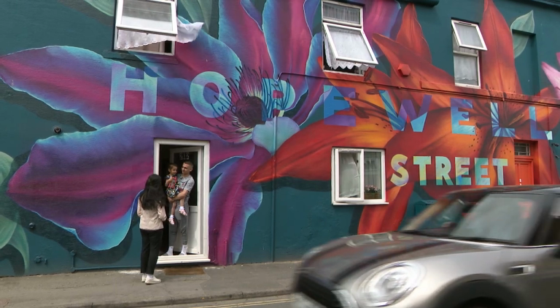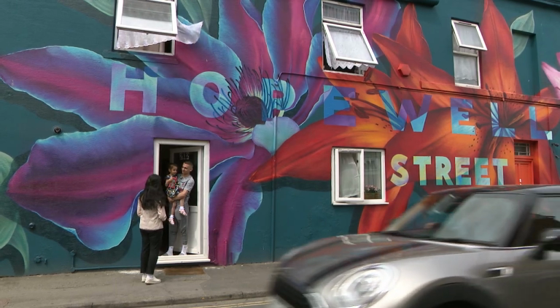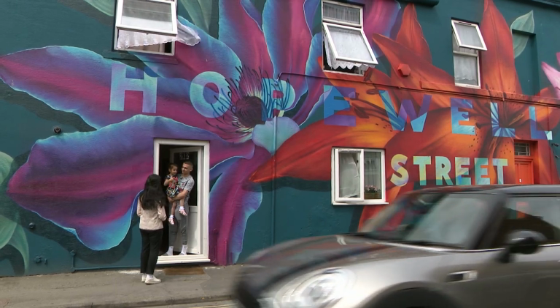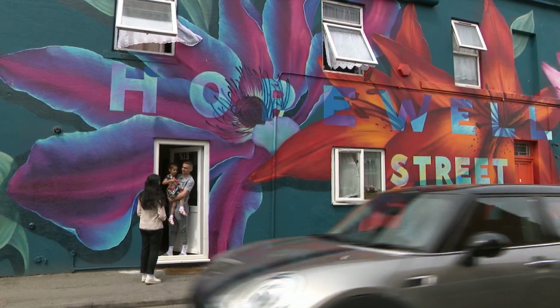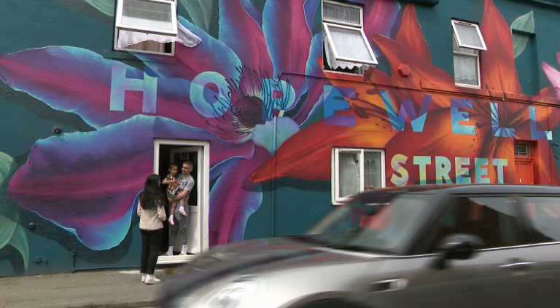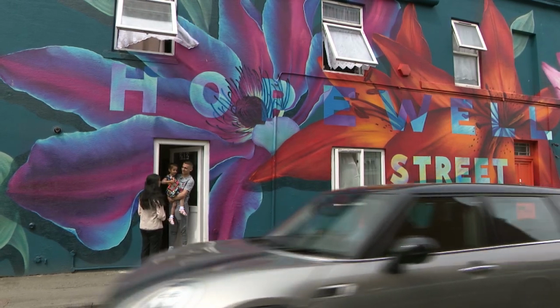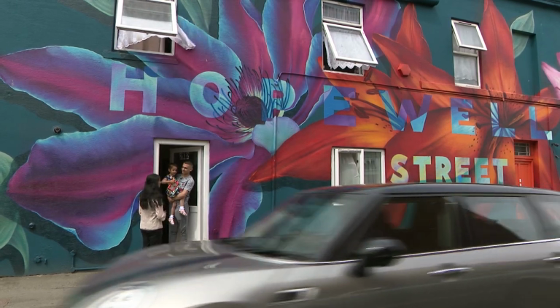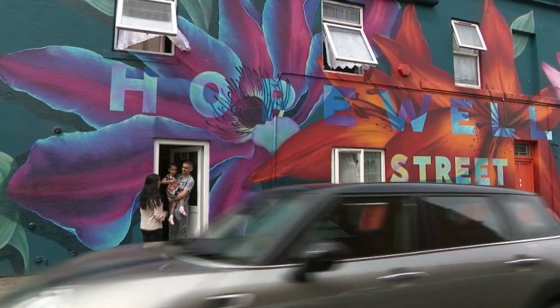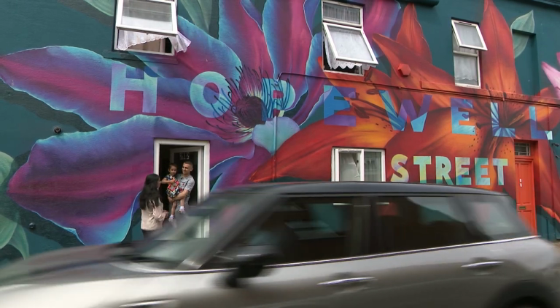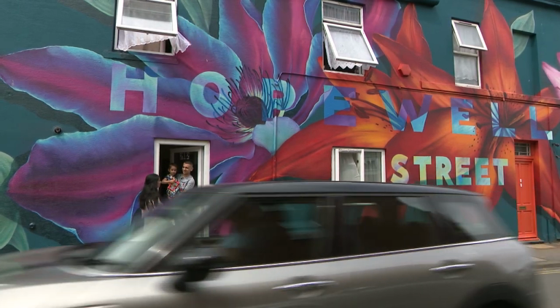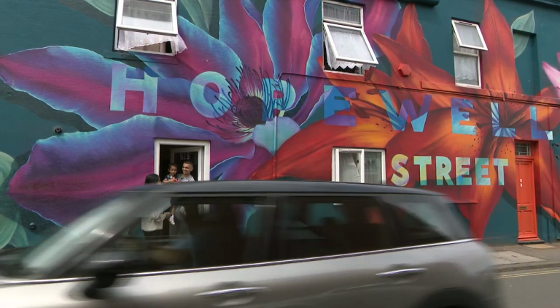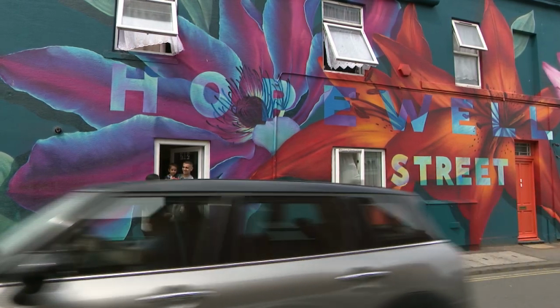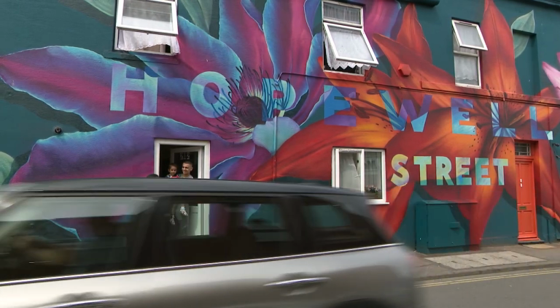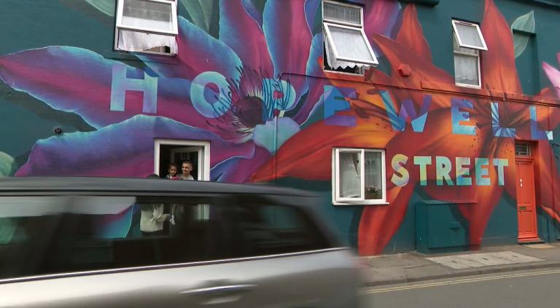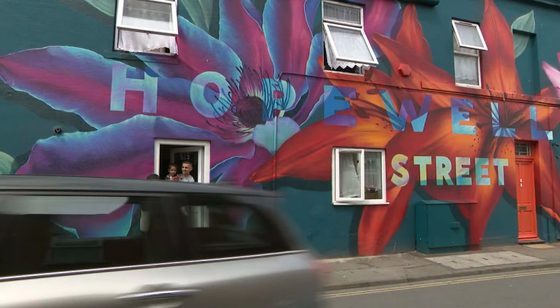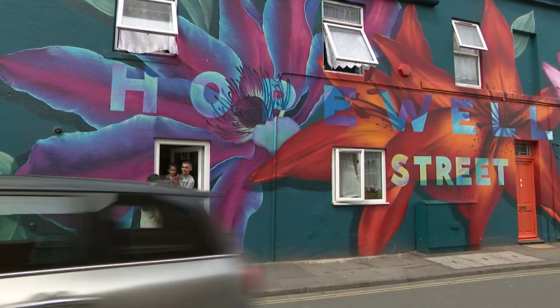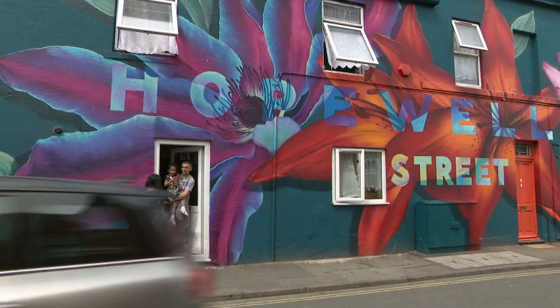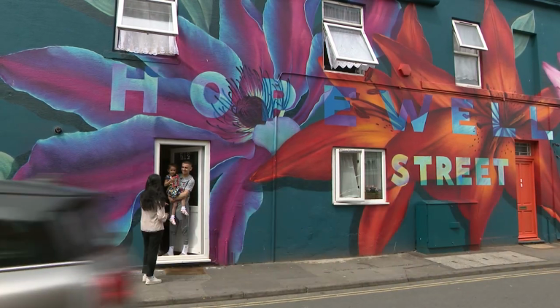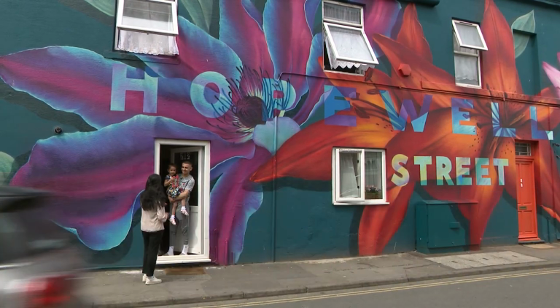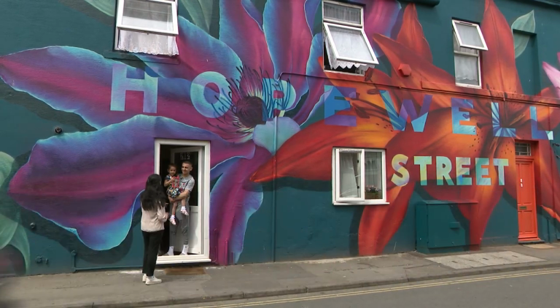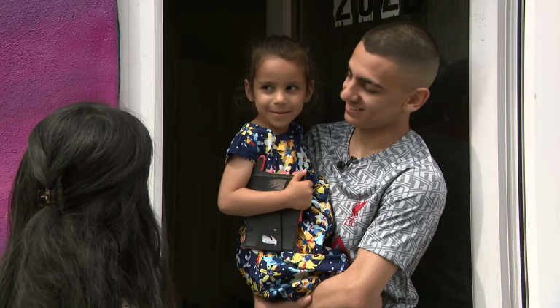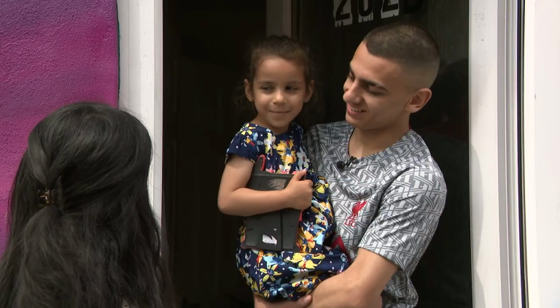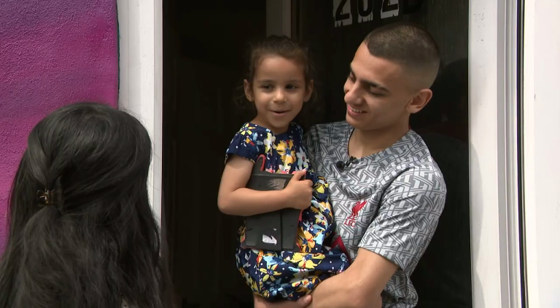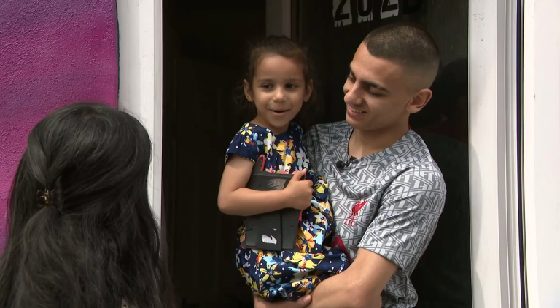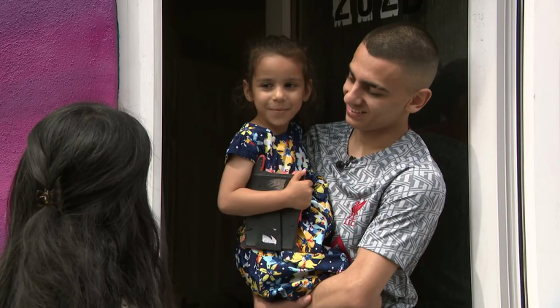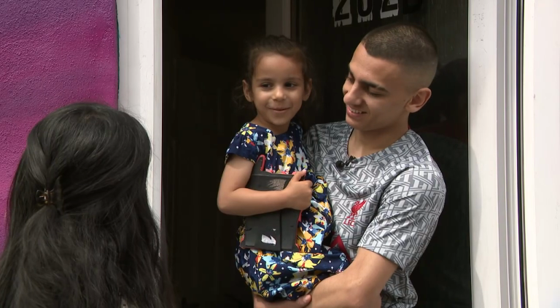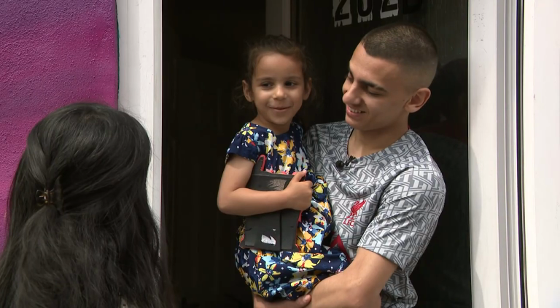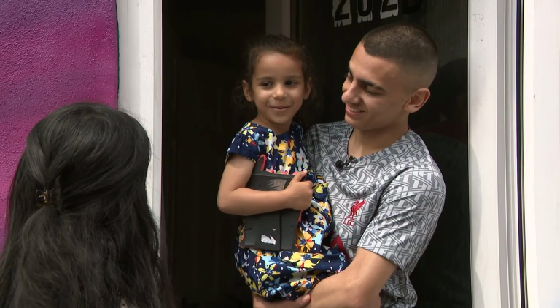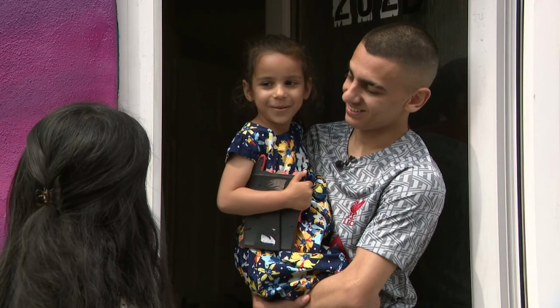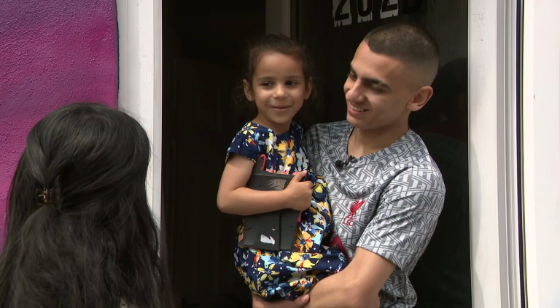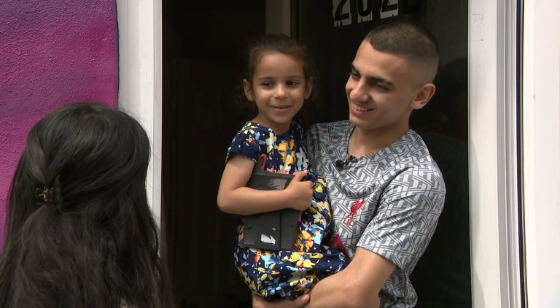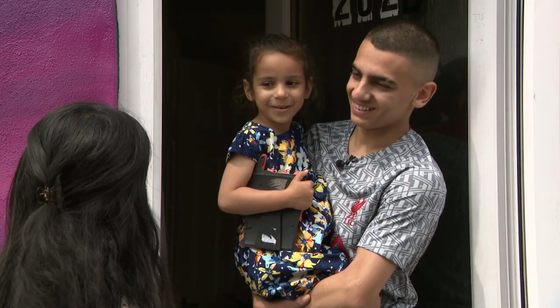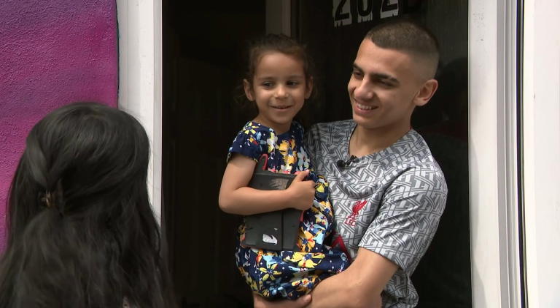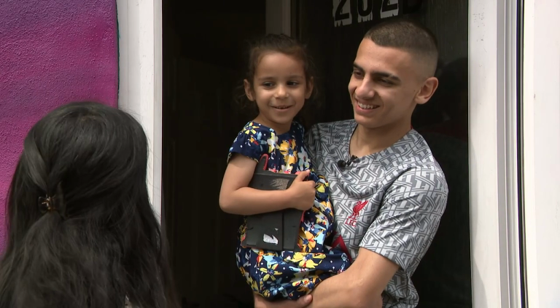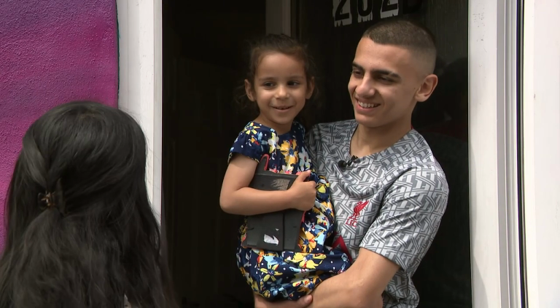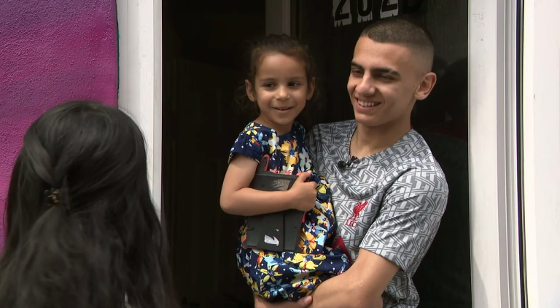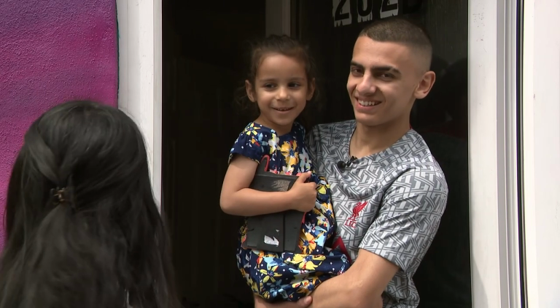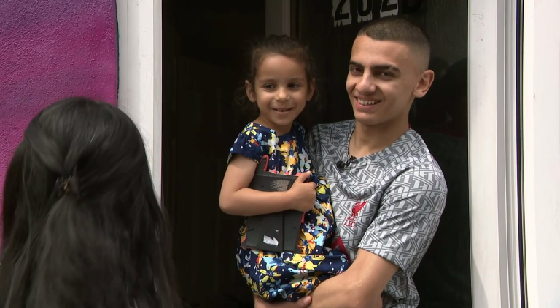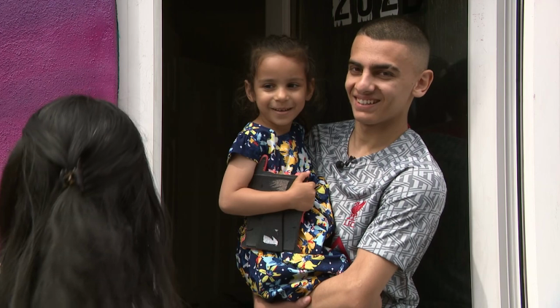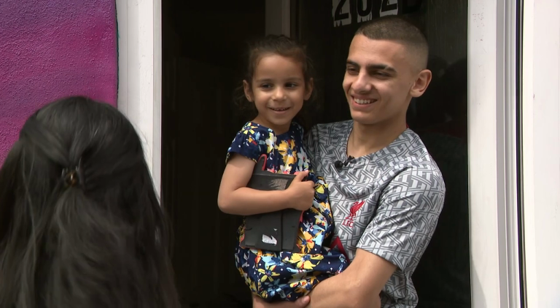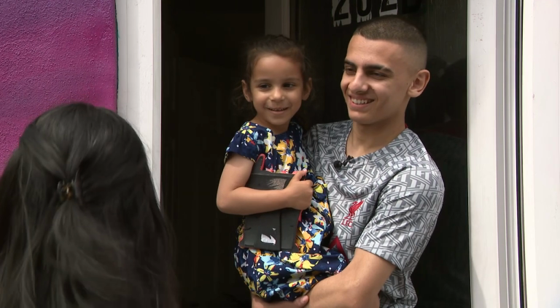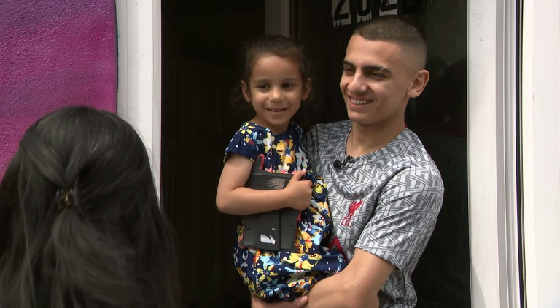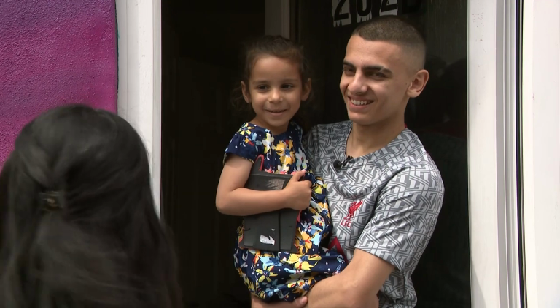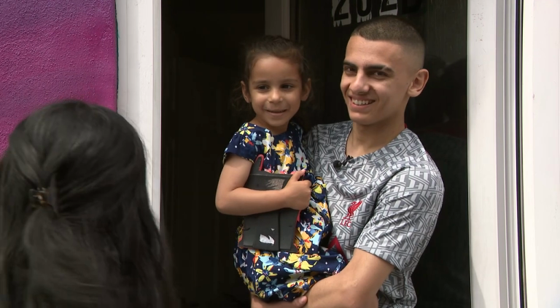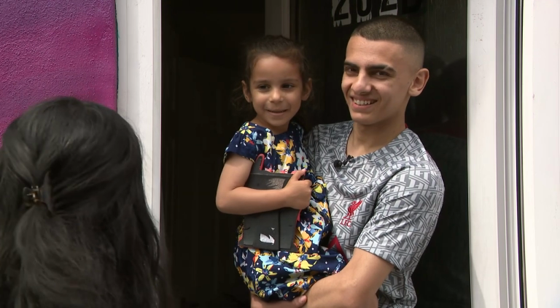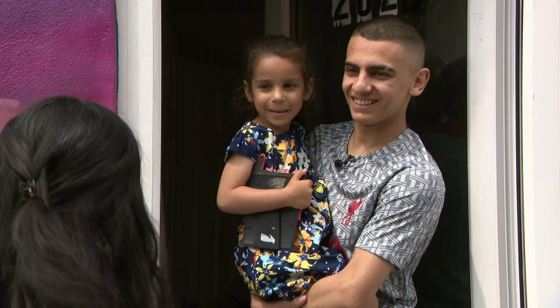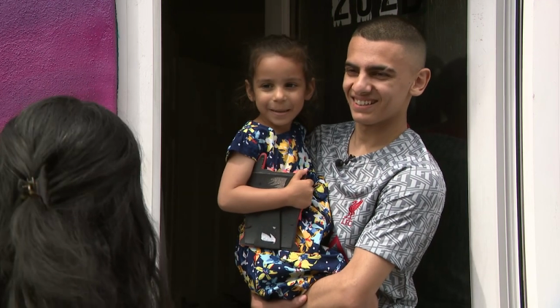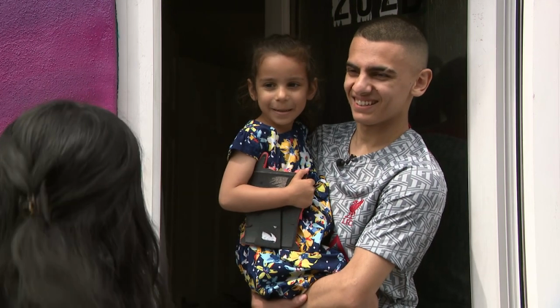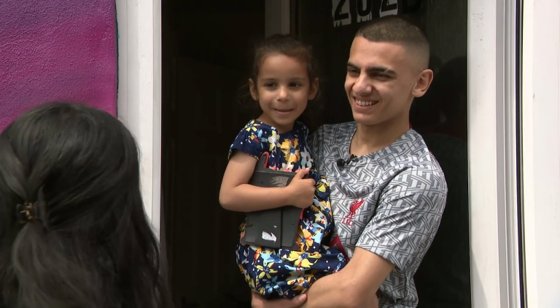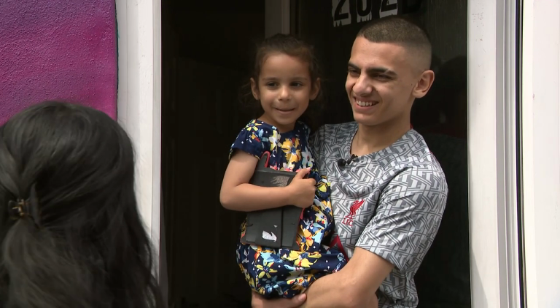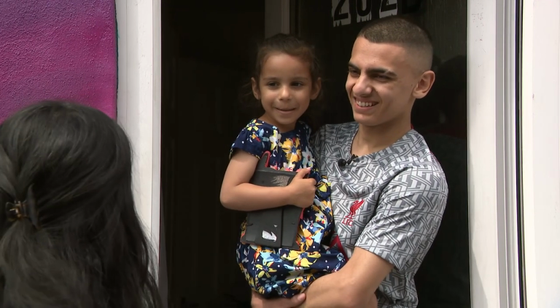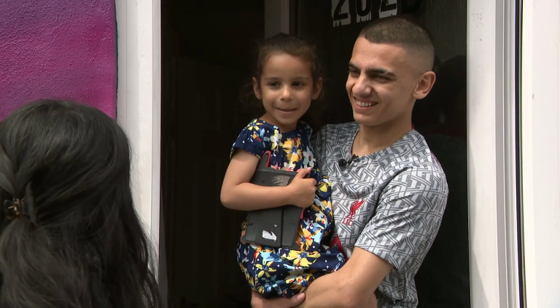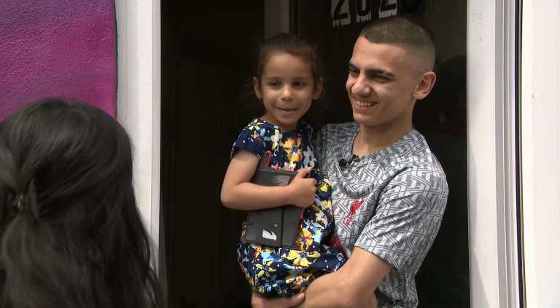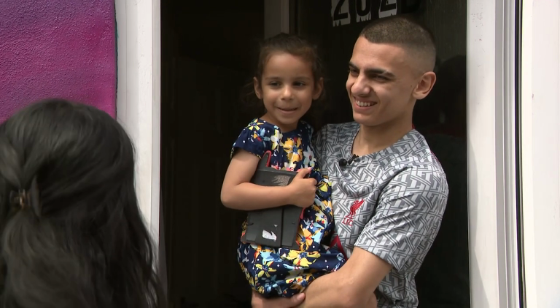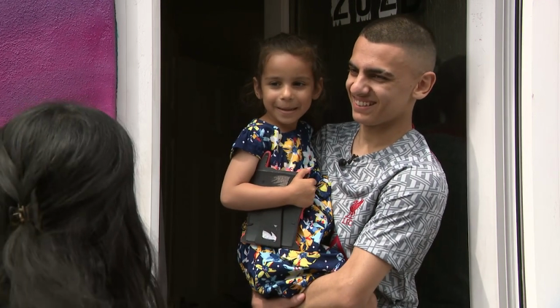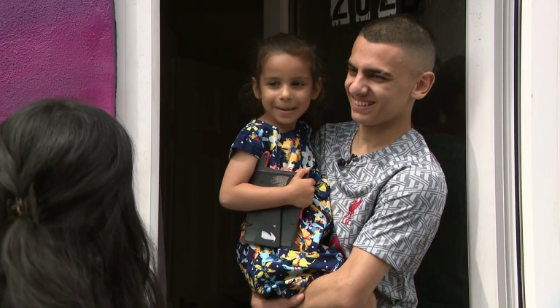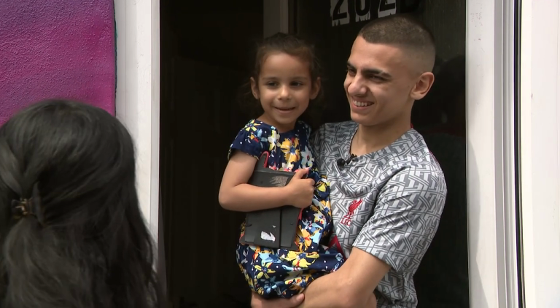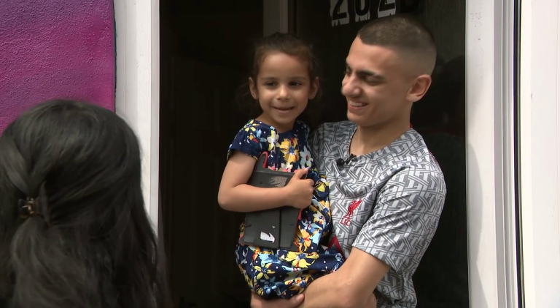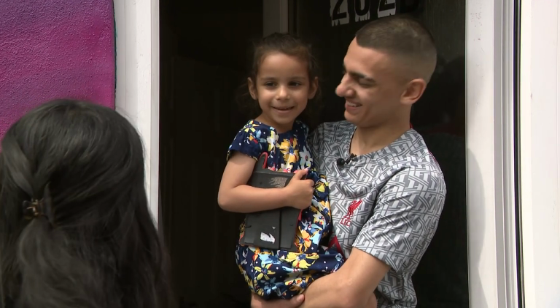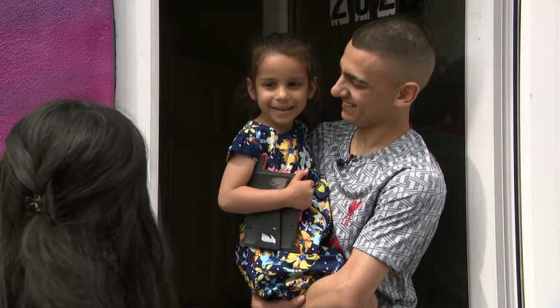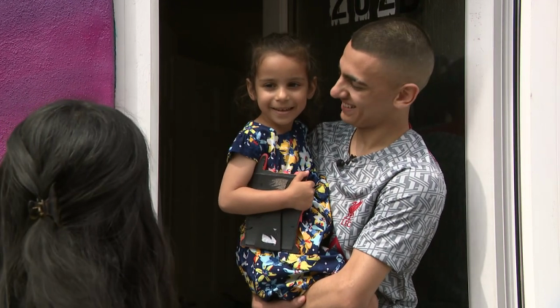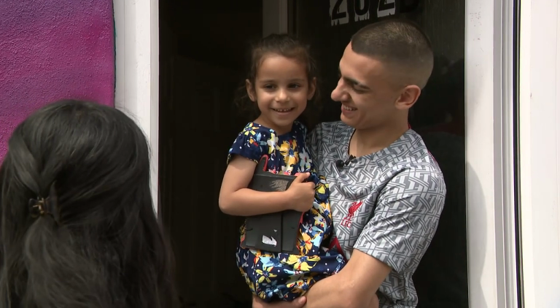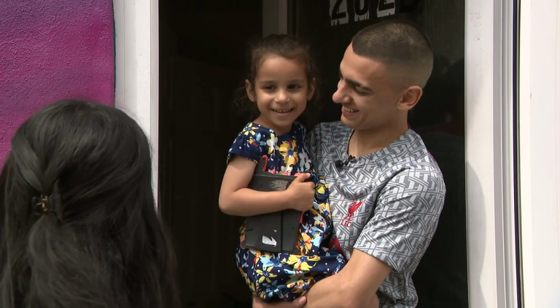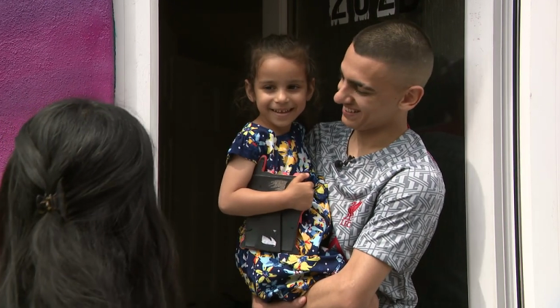Which one's your favourite? Purple. You've got a bit of purple in your house, don't you? Yeah.